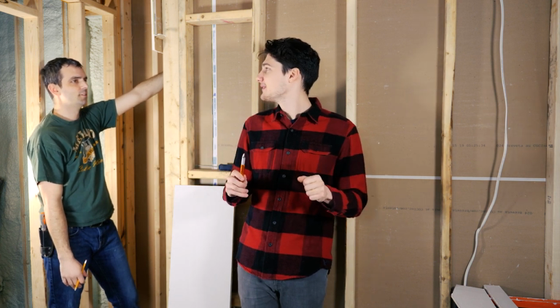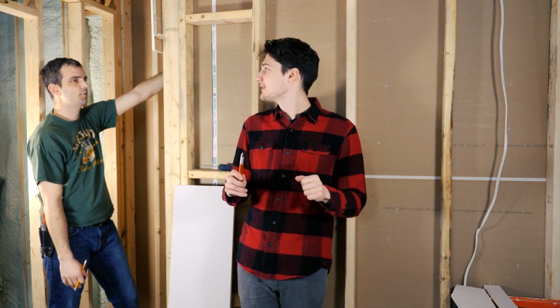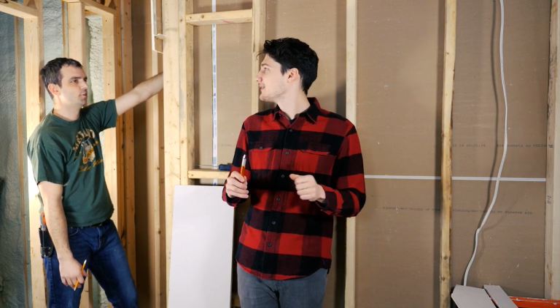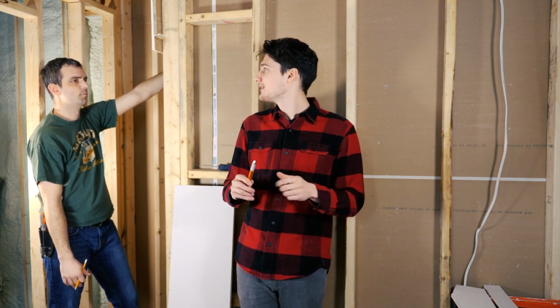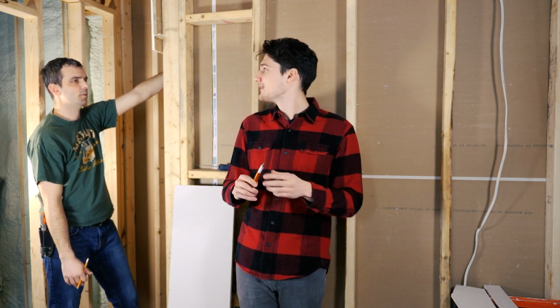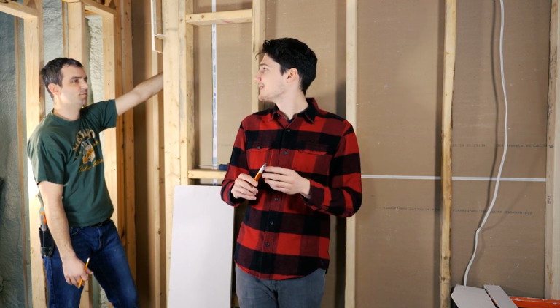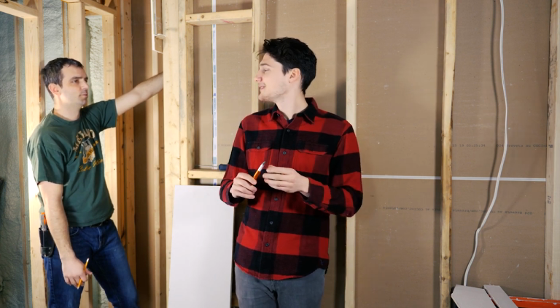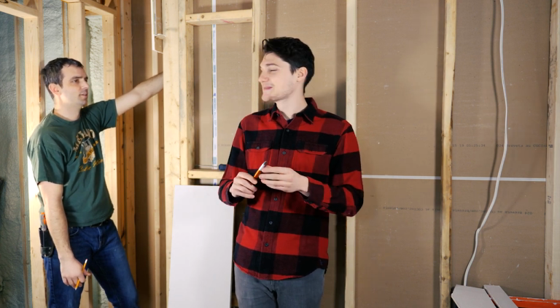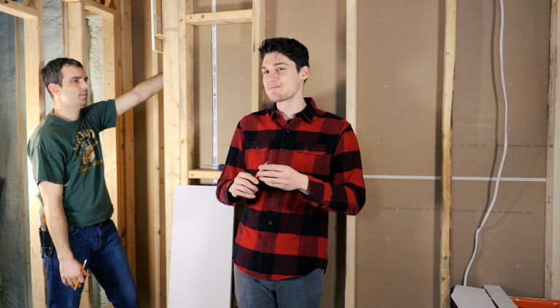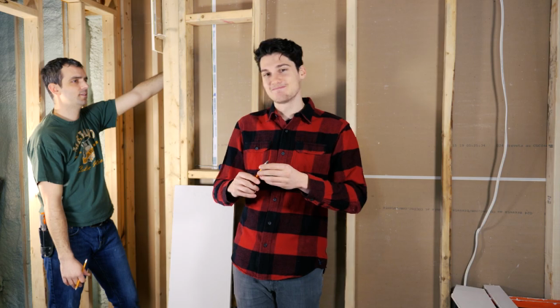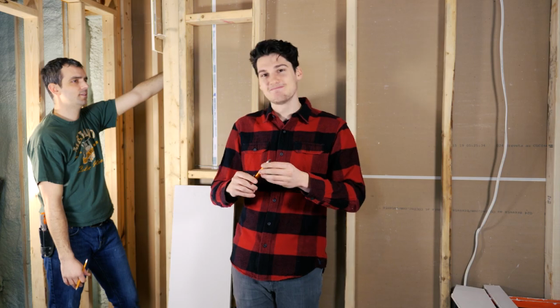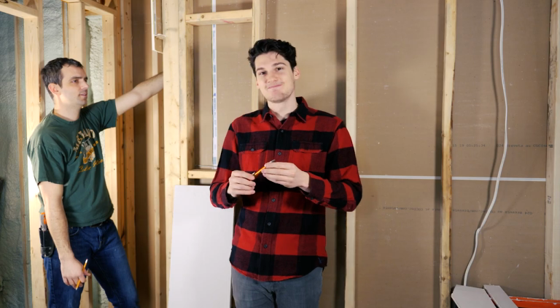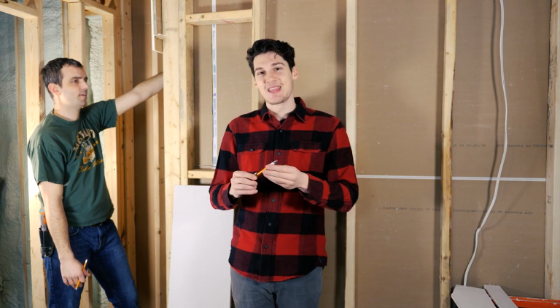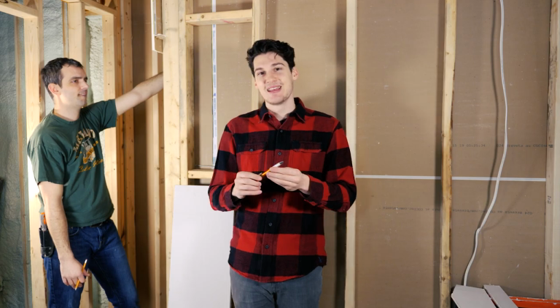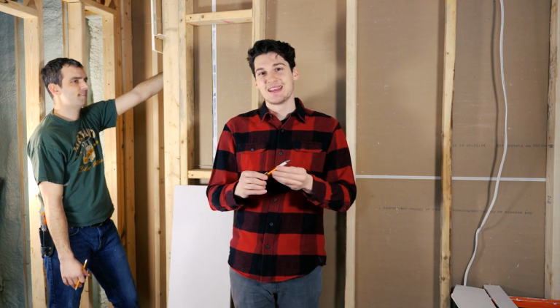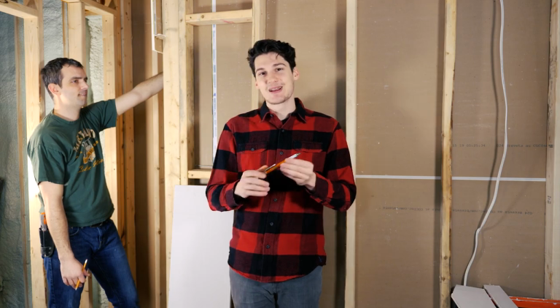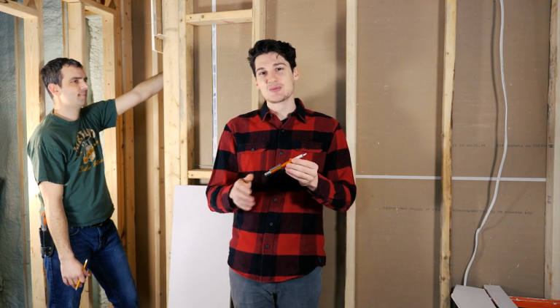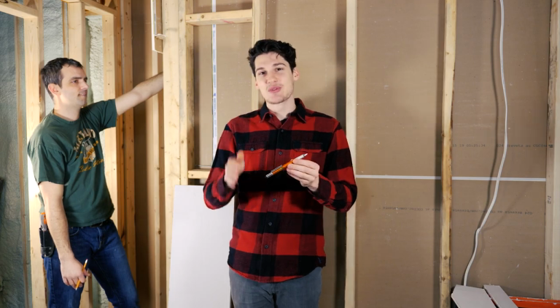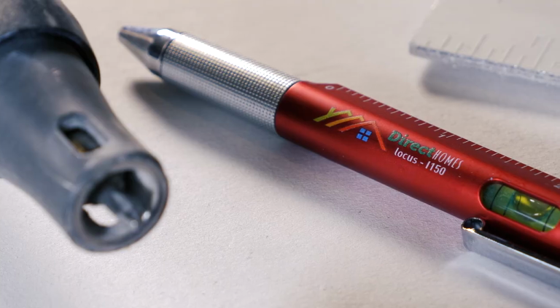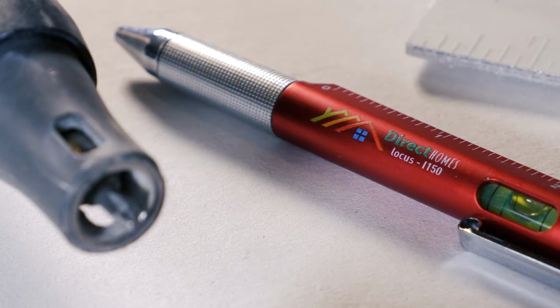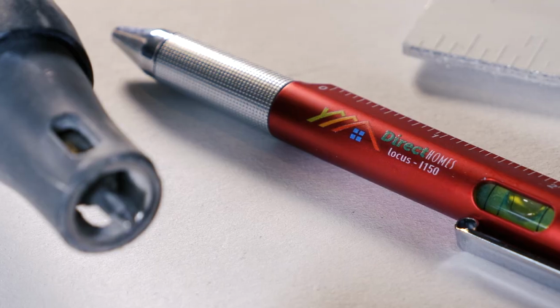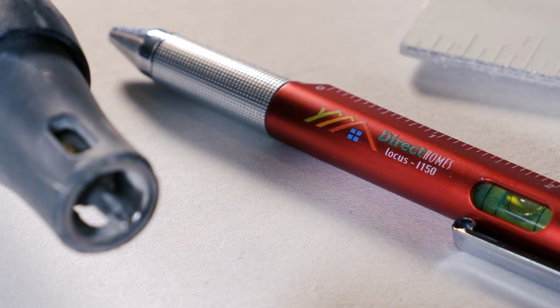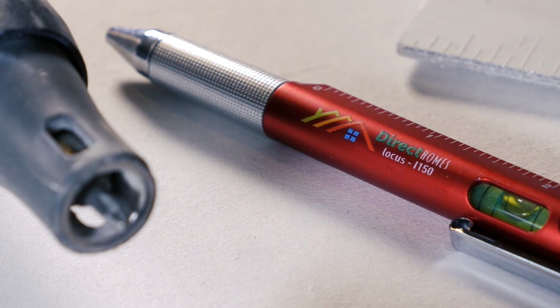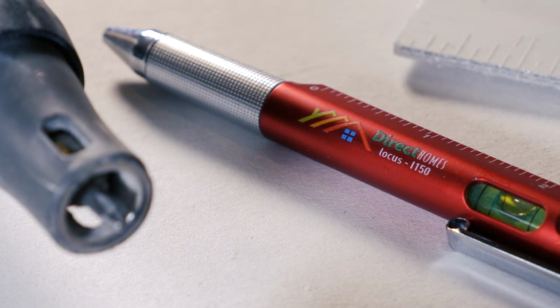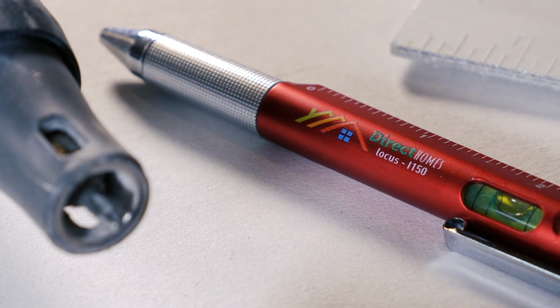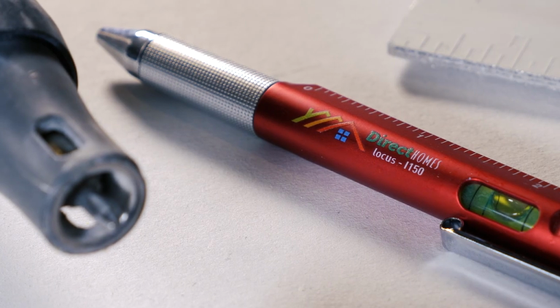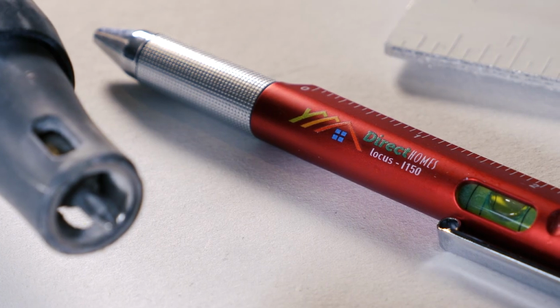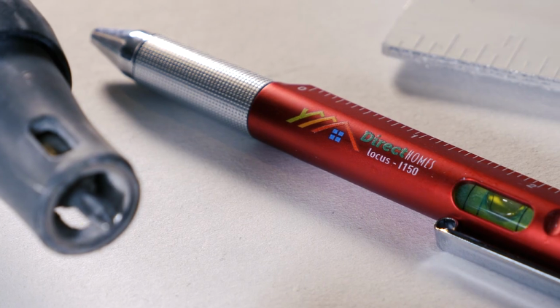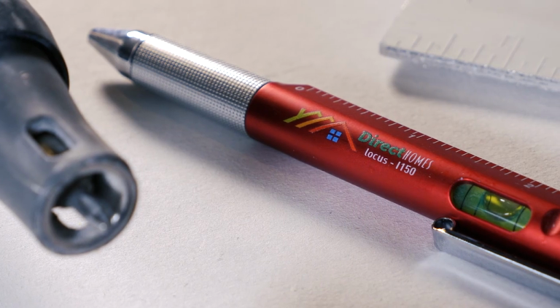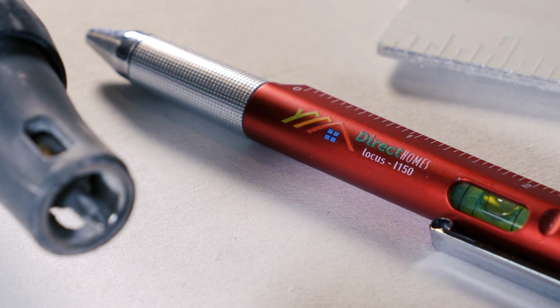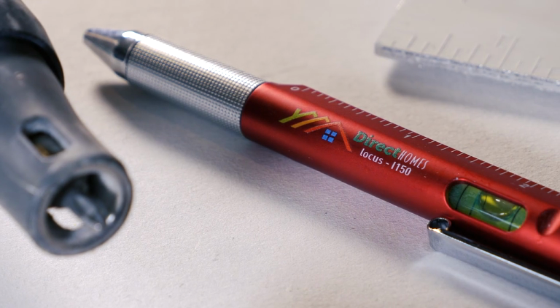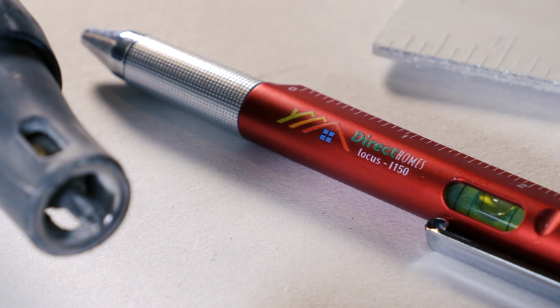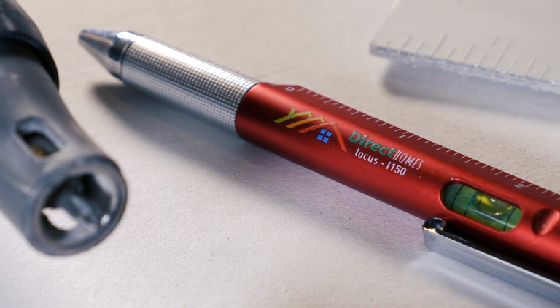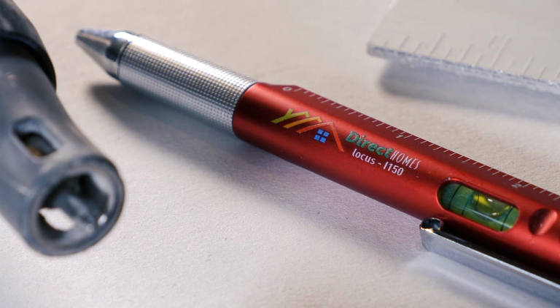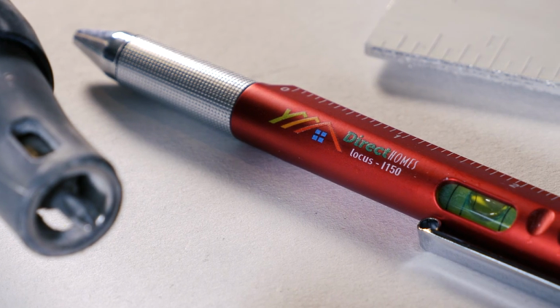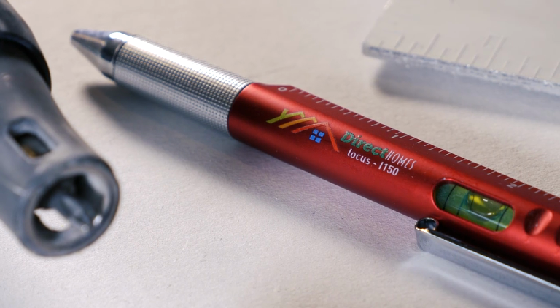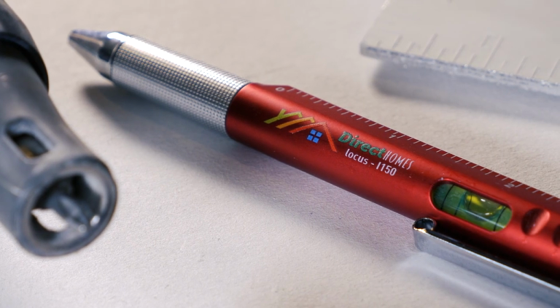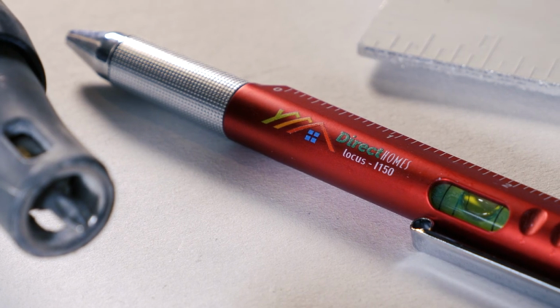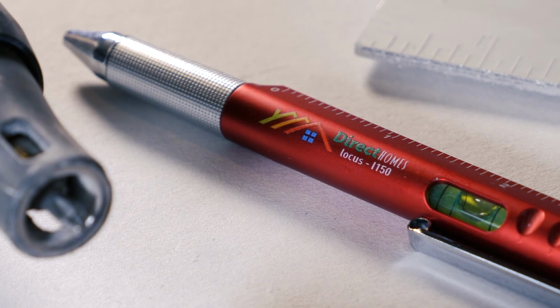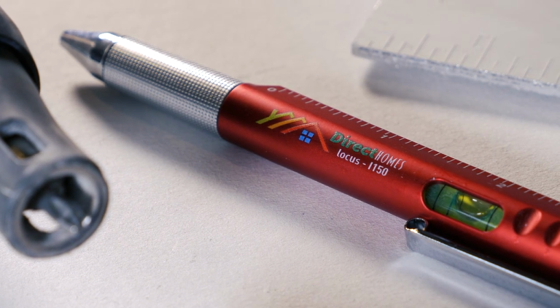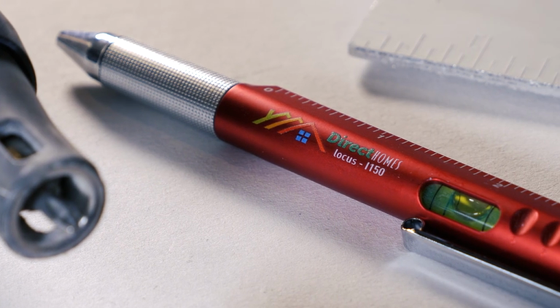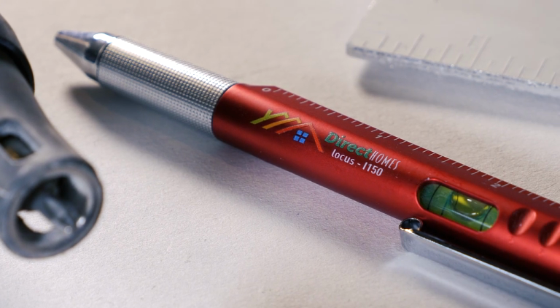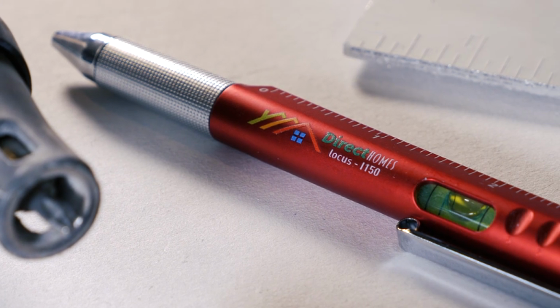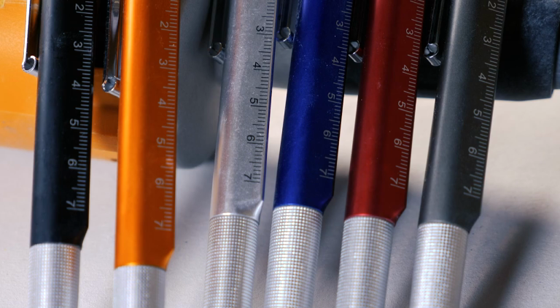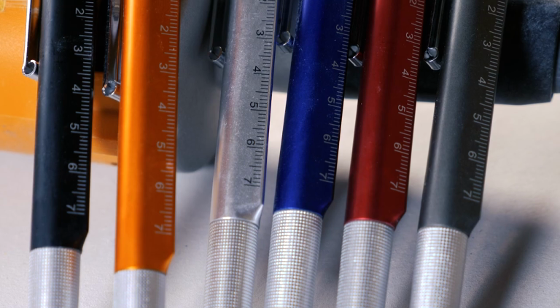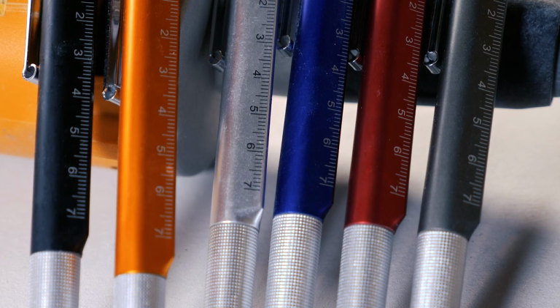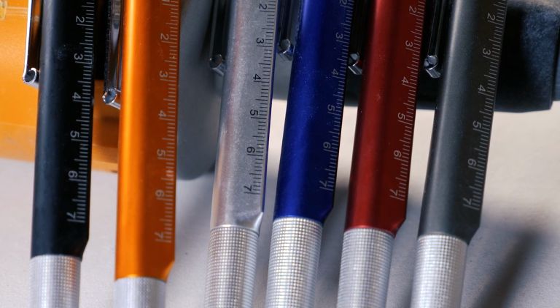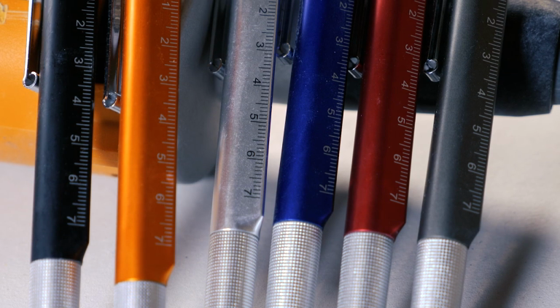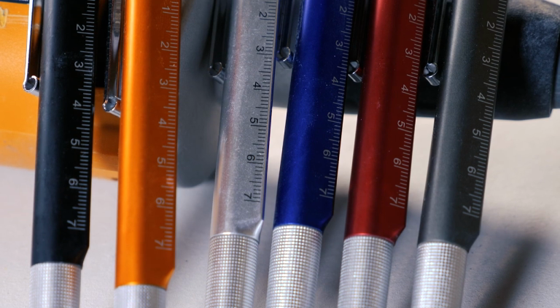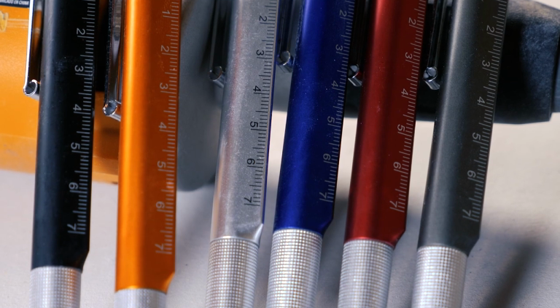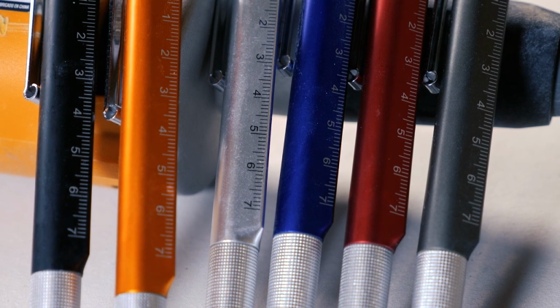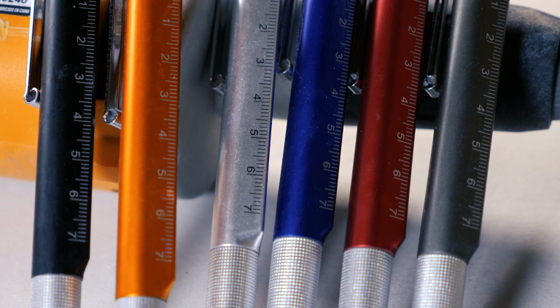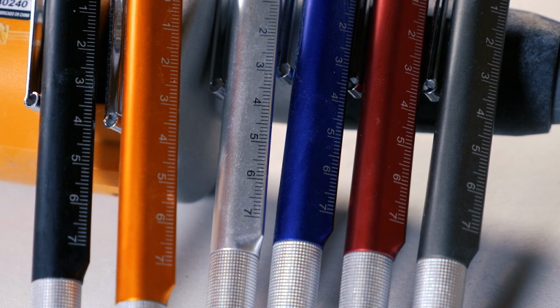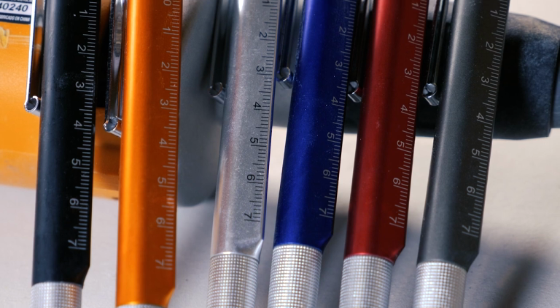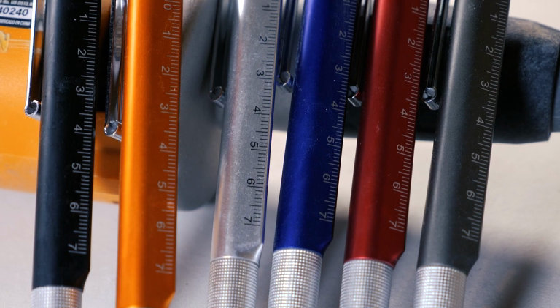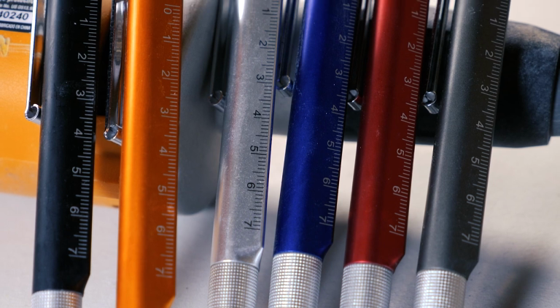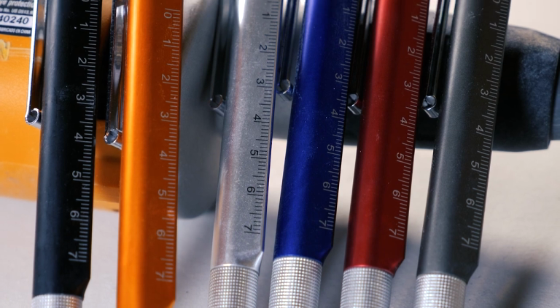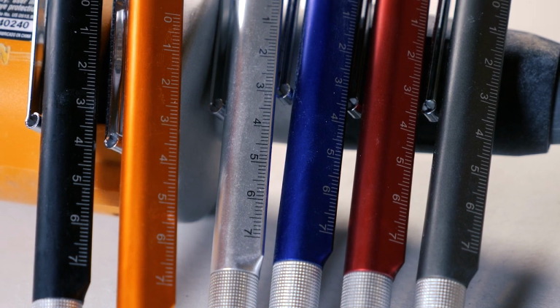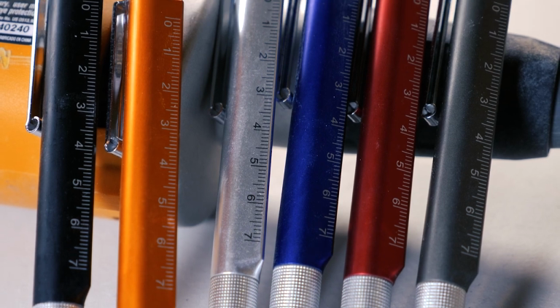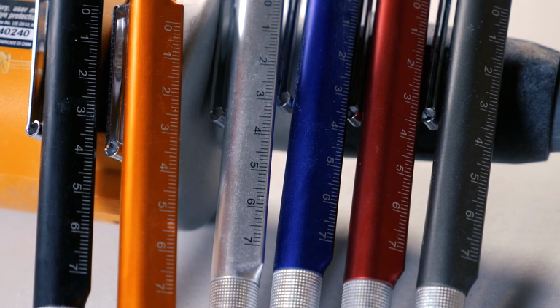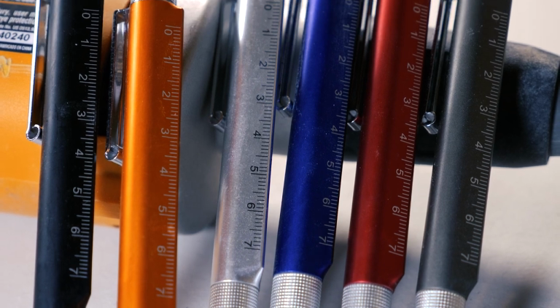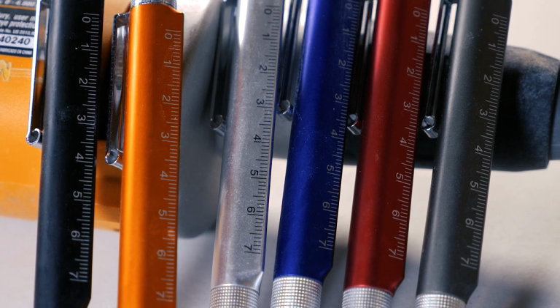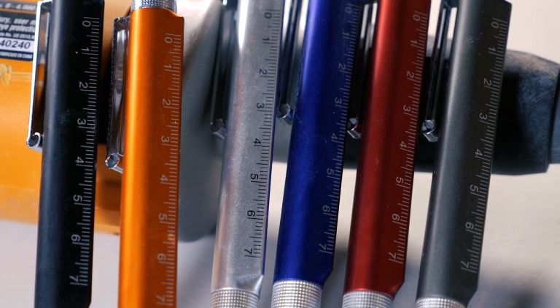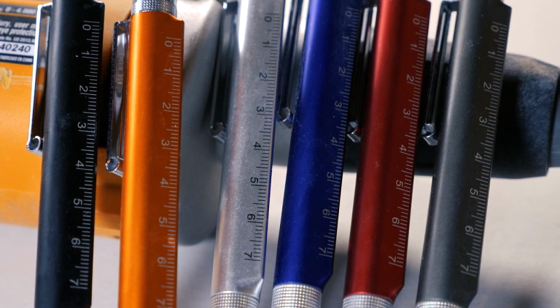It comes with a chrome clip, trim, and tip, comes in six colors, and also comes with low-lead blue ink.